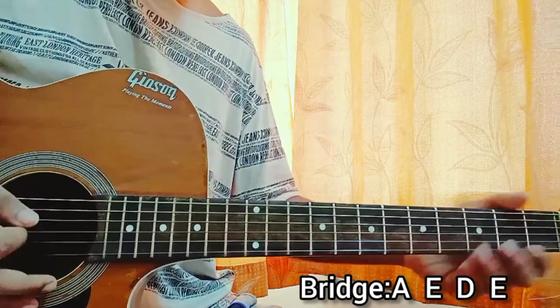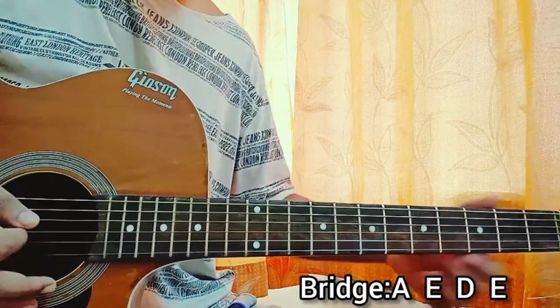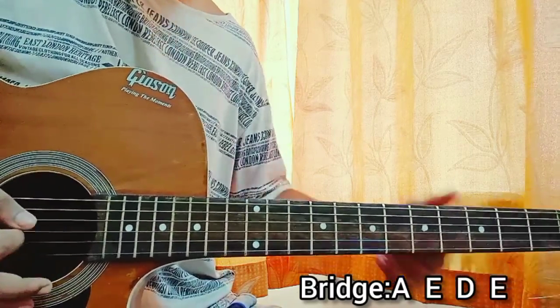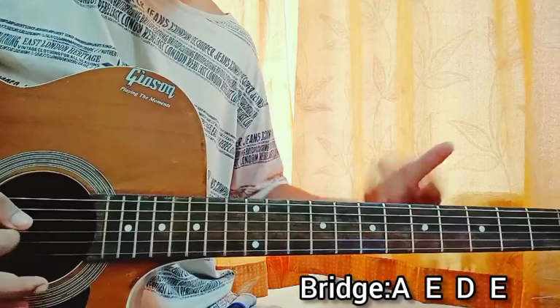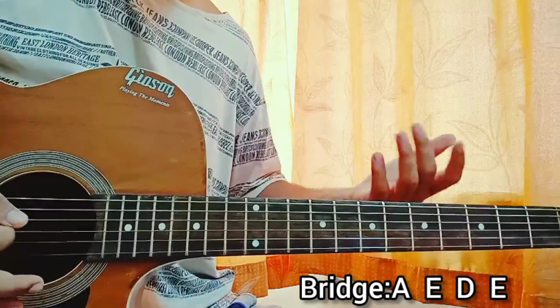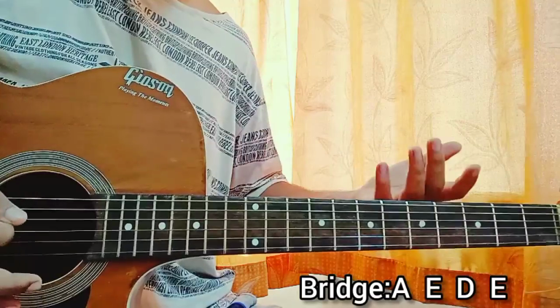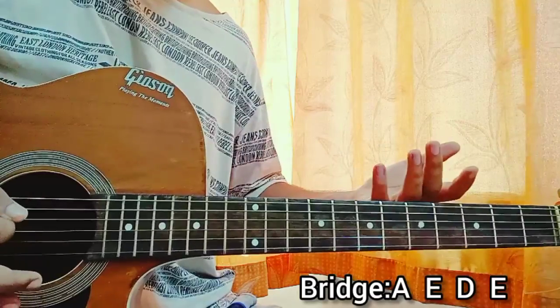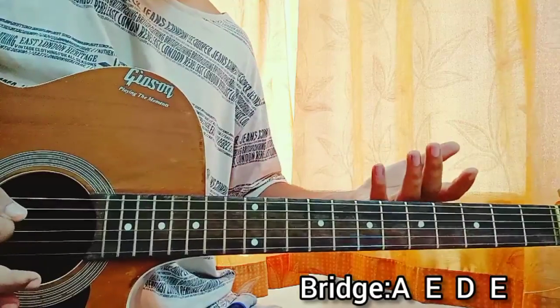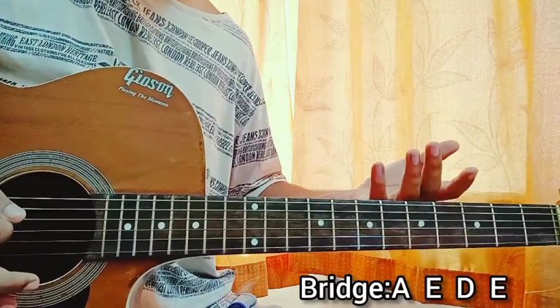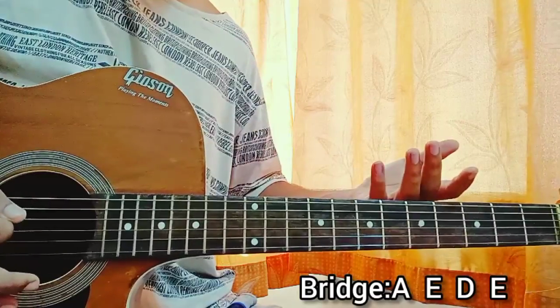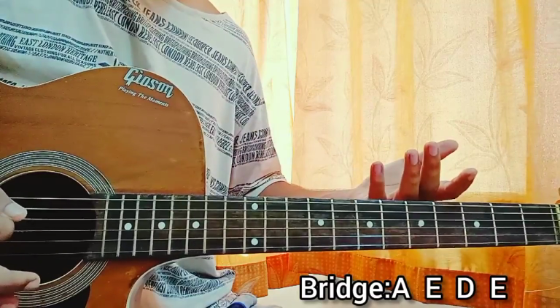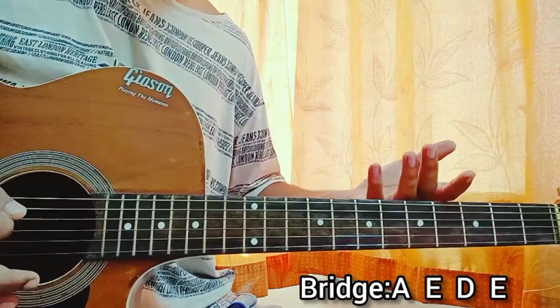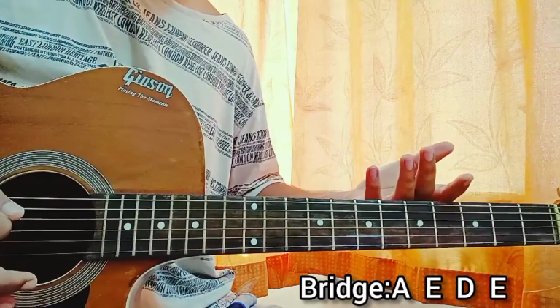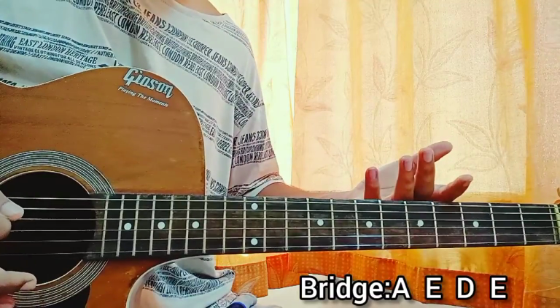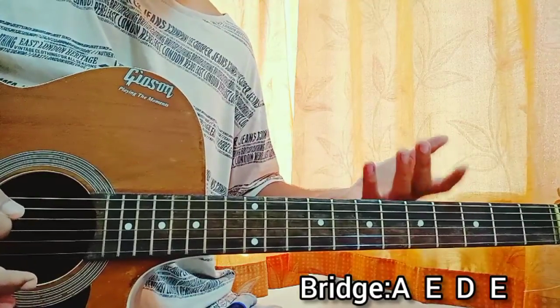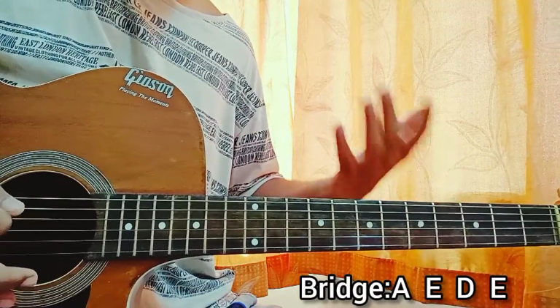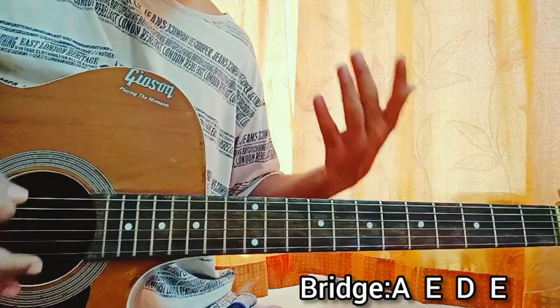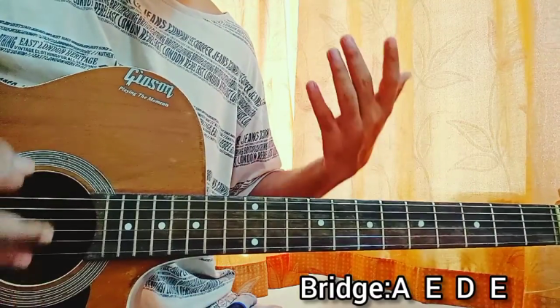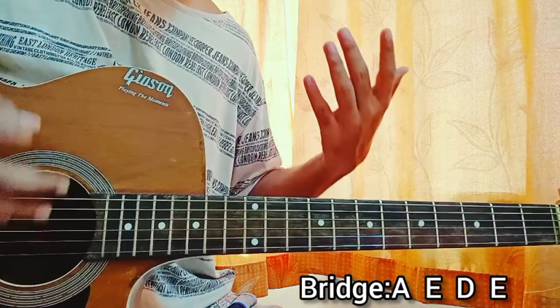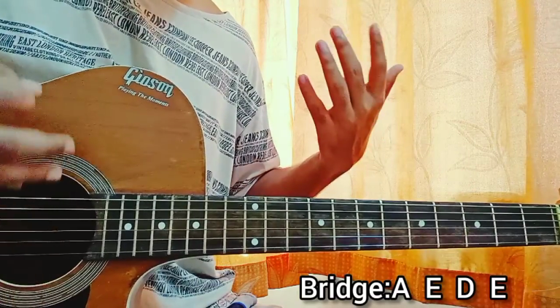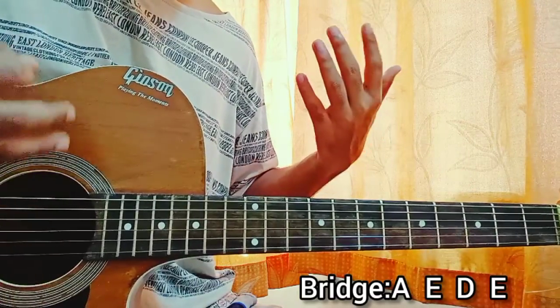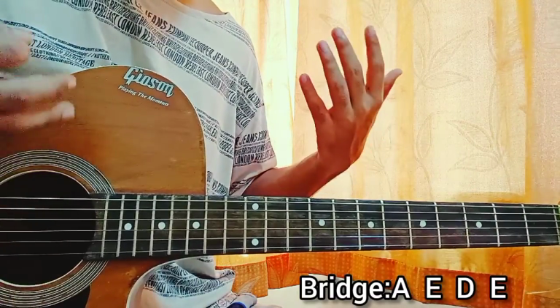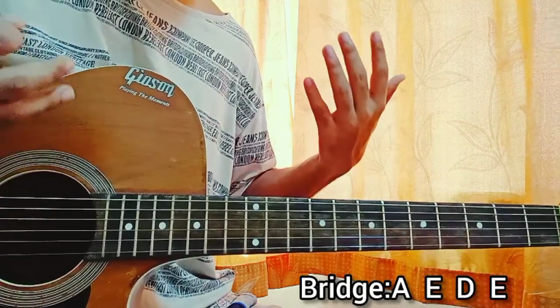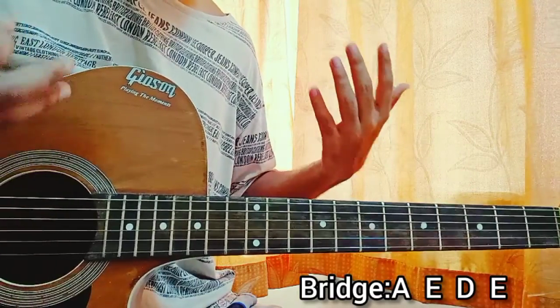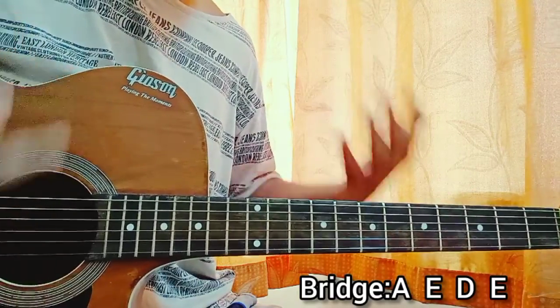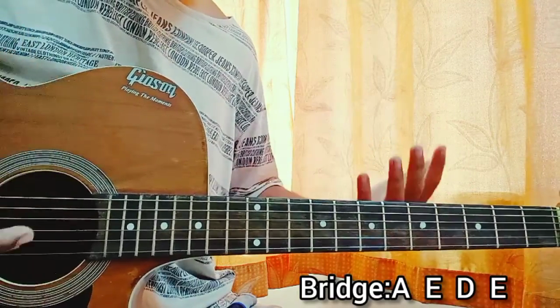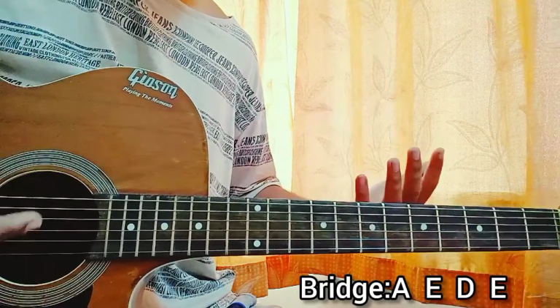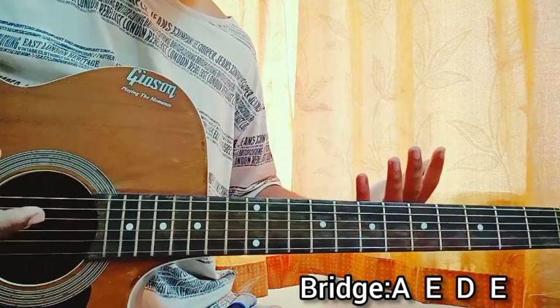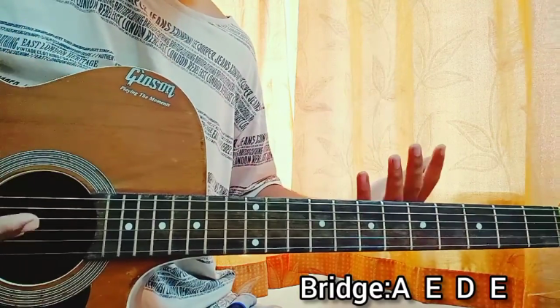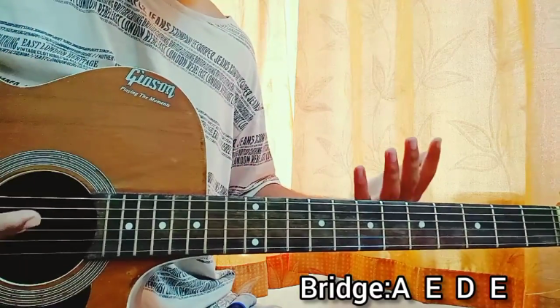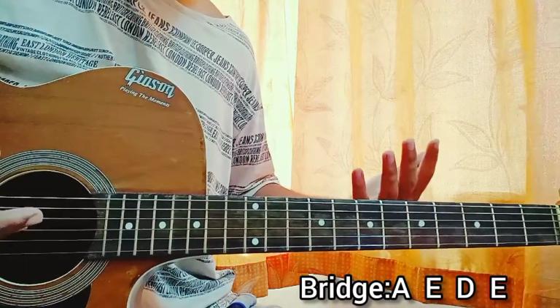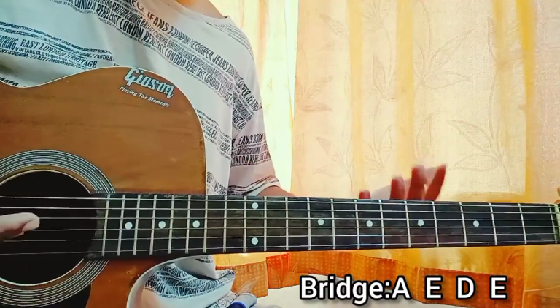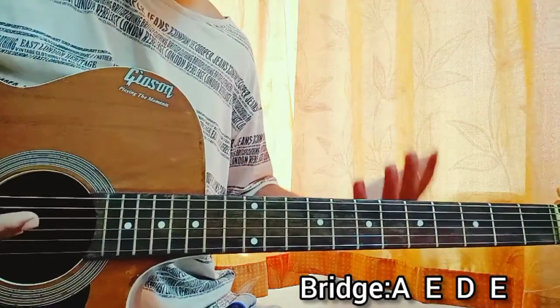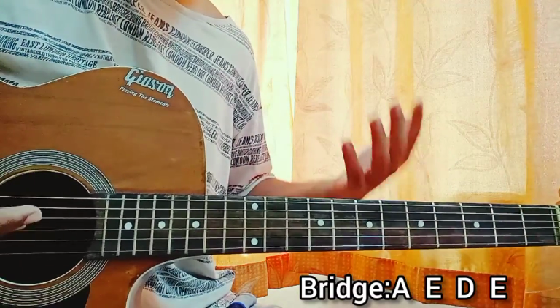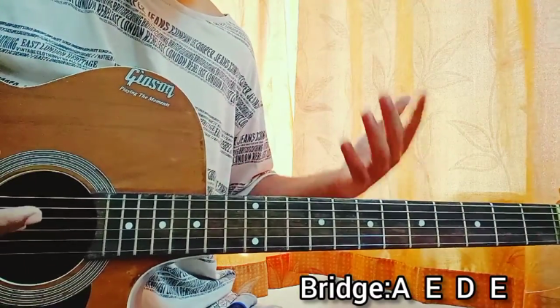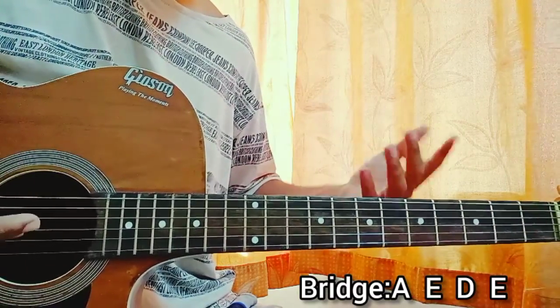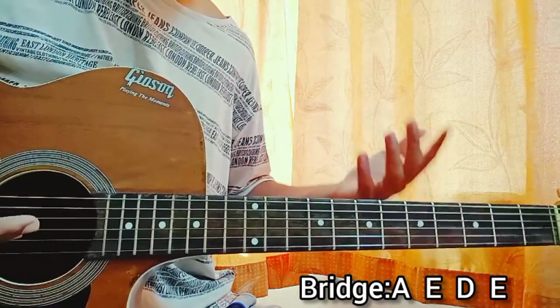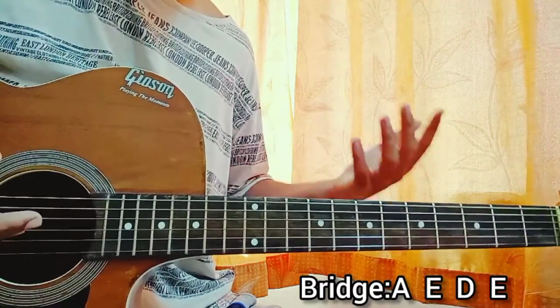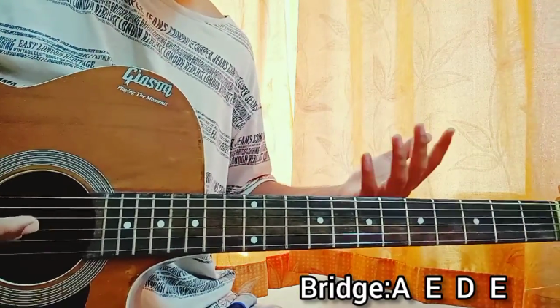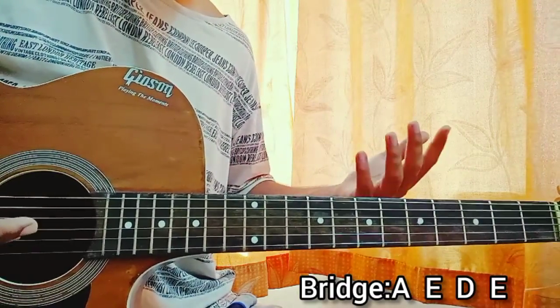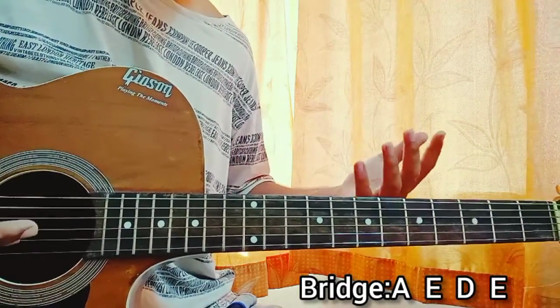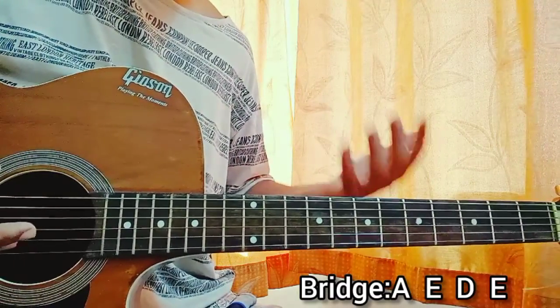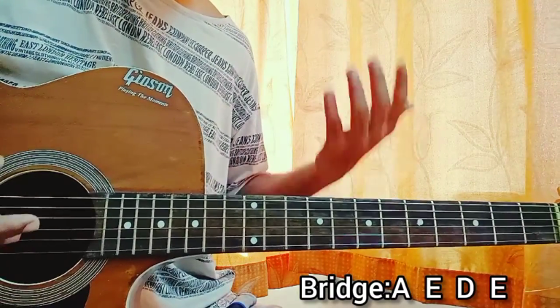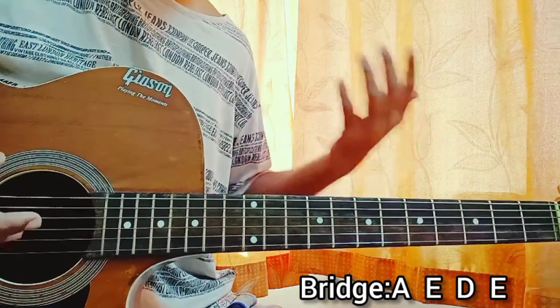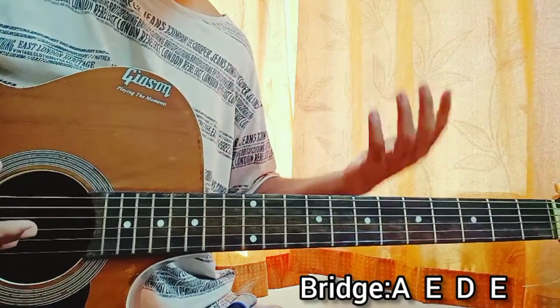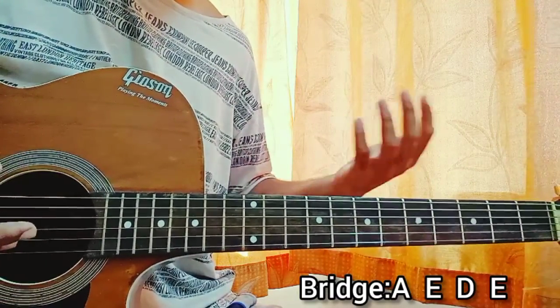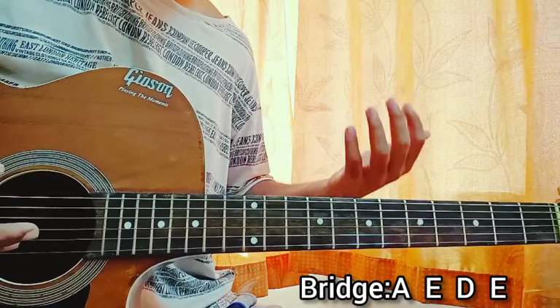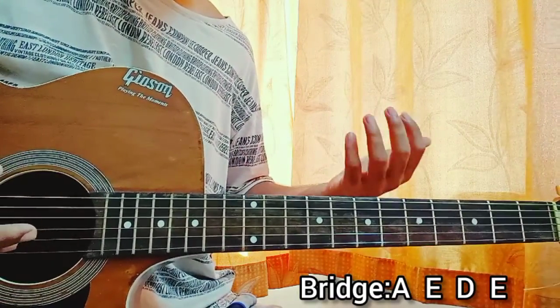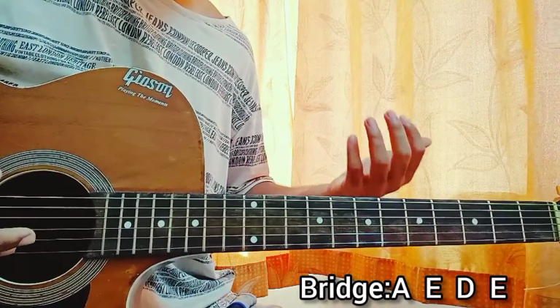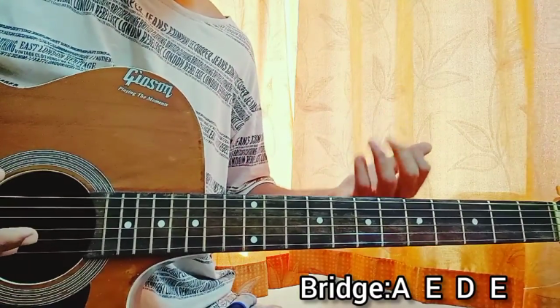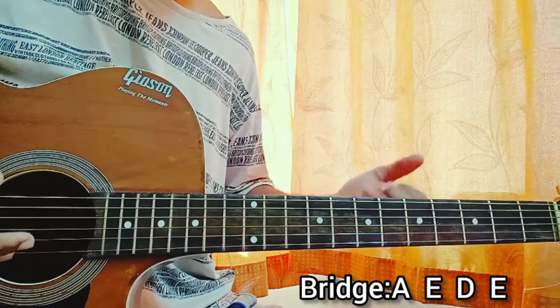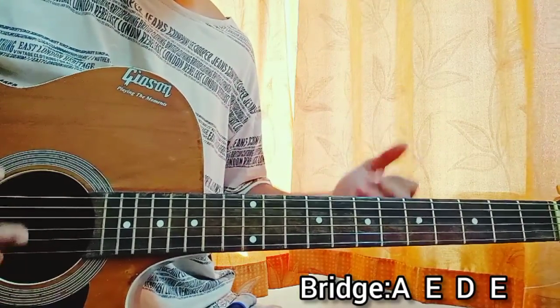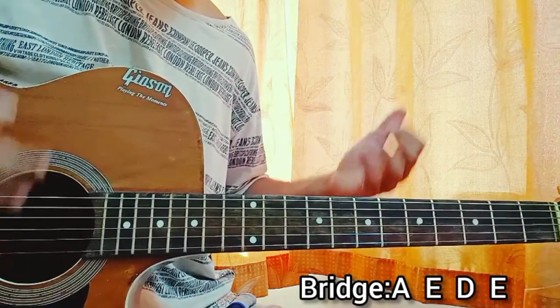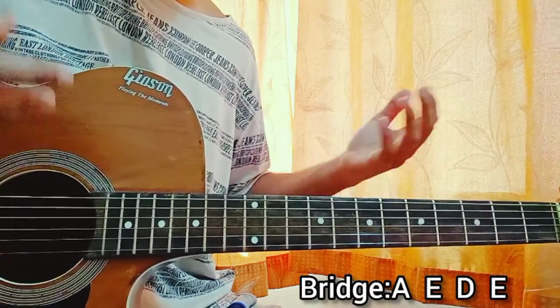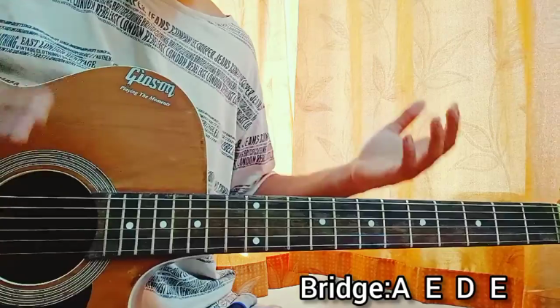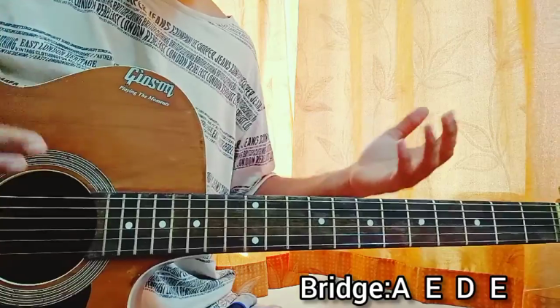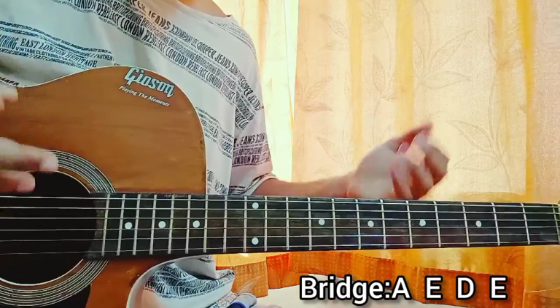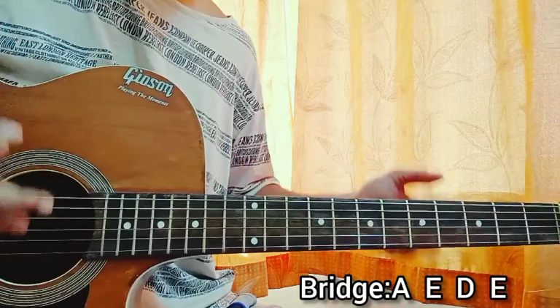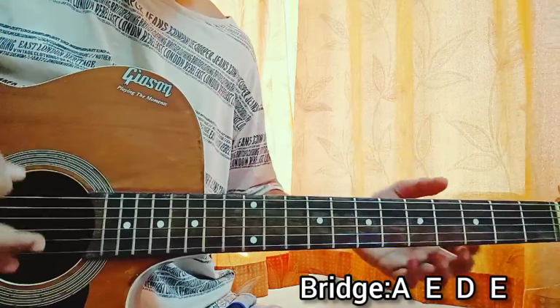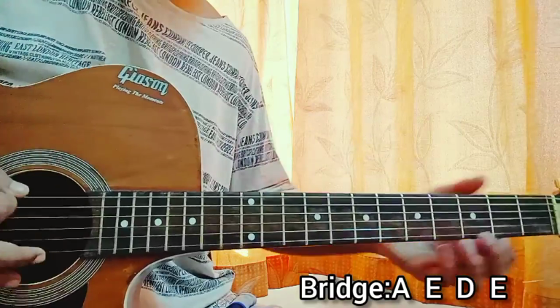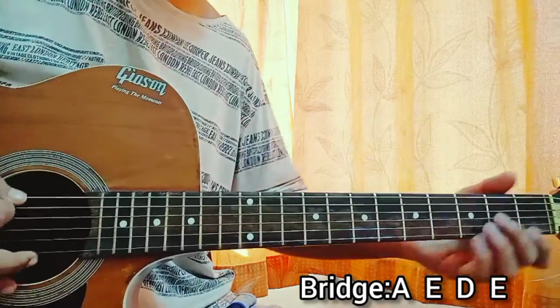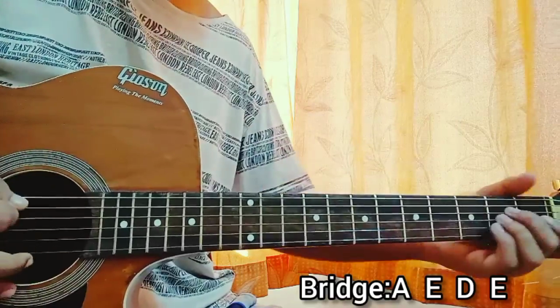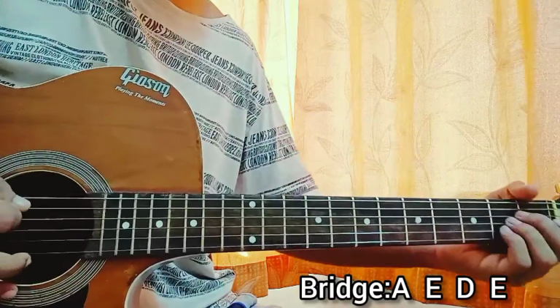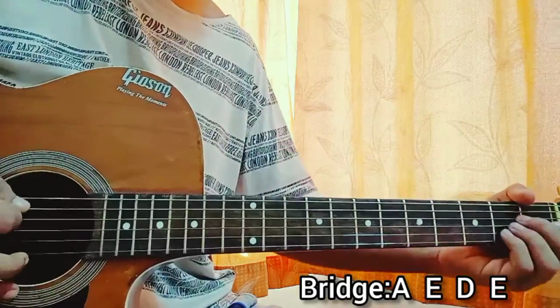And then you have the last chorus. You can just use the strumming pattern: down, down, up, down. Or you can even just go with one down — that's not a big problem.